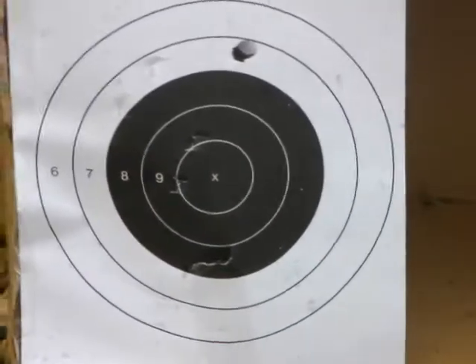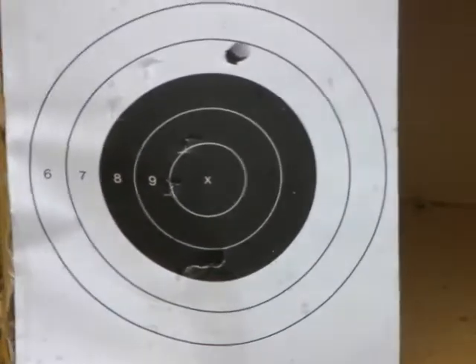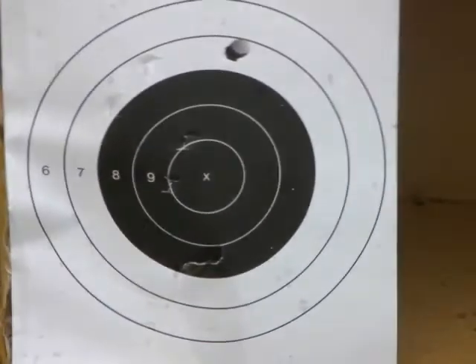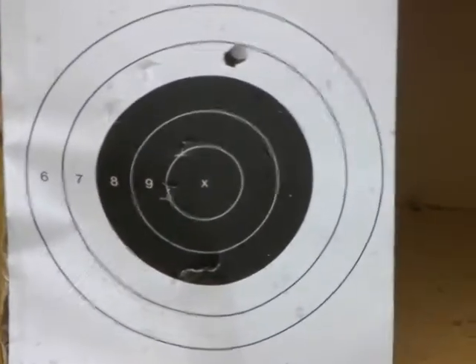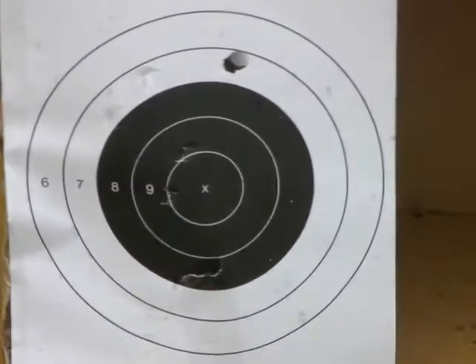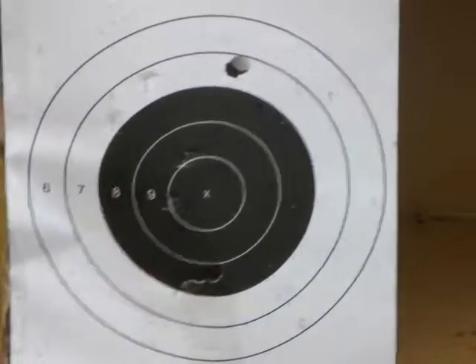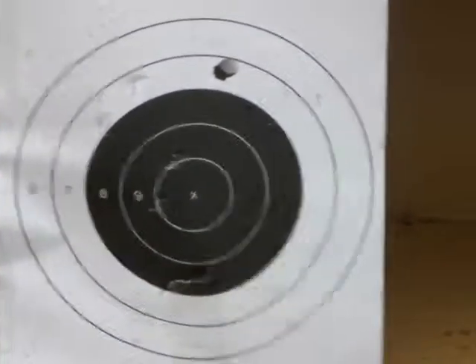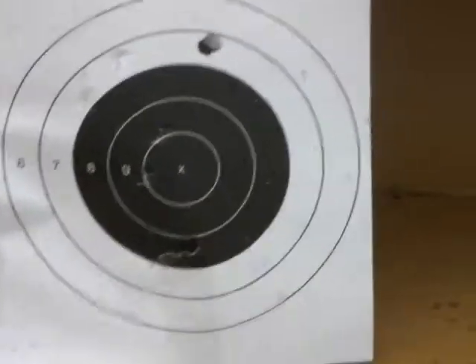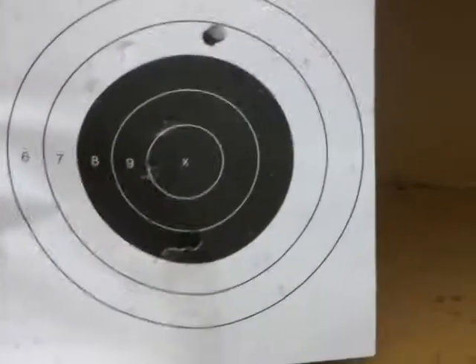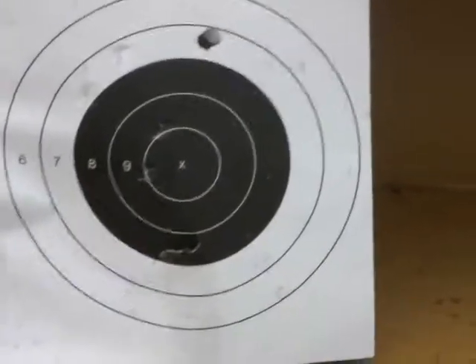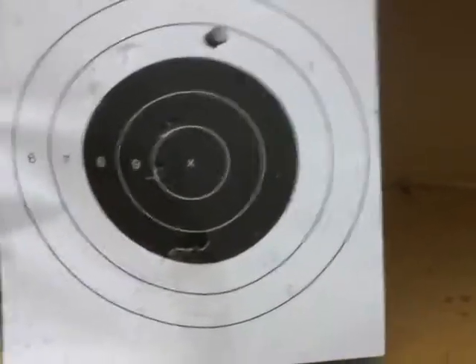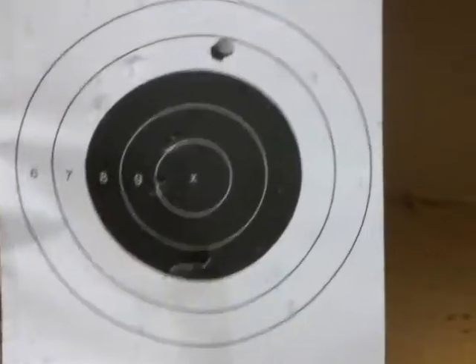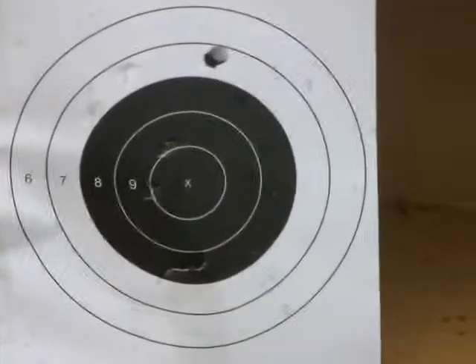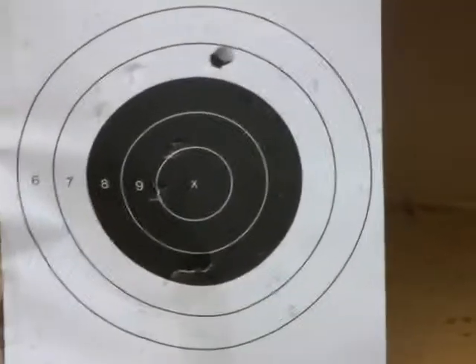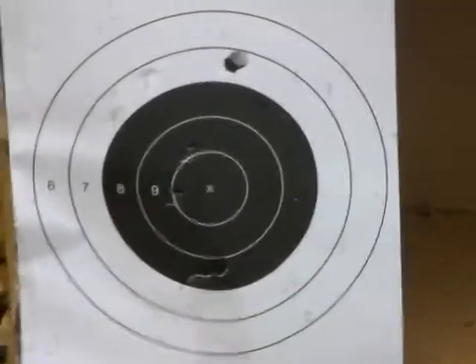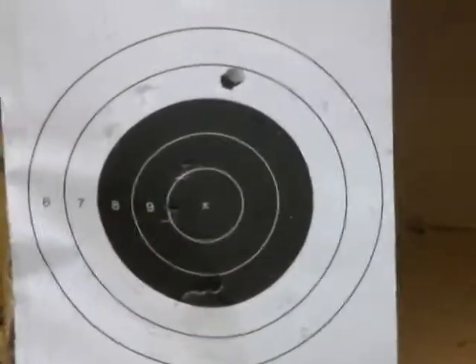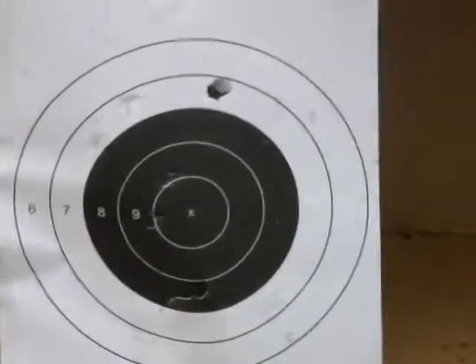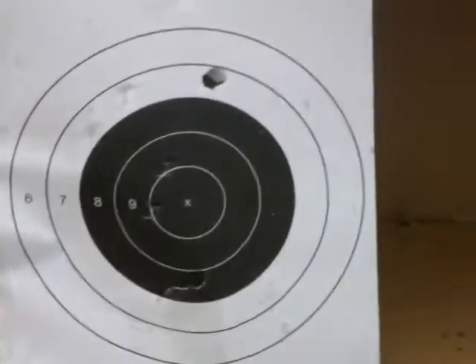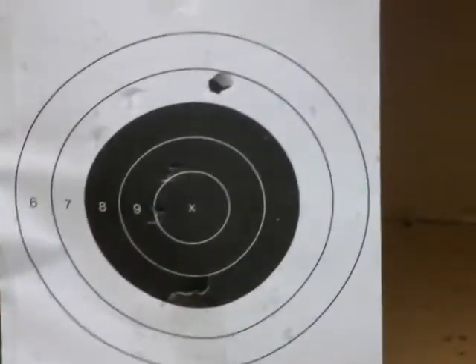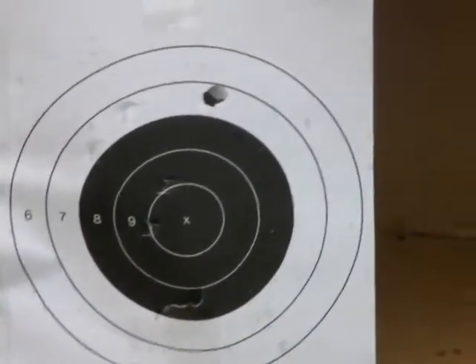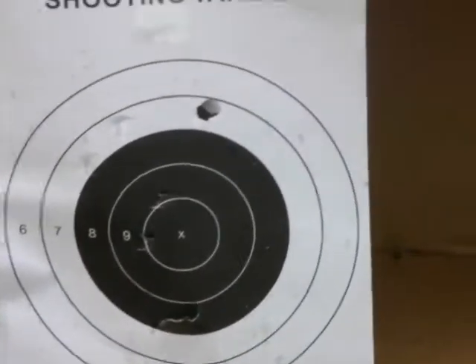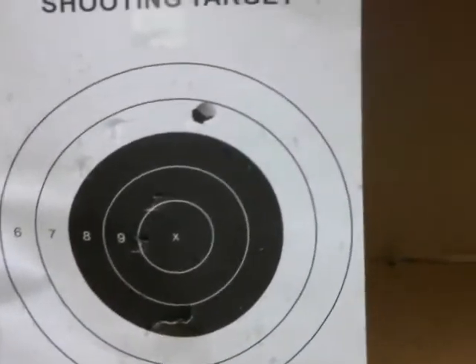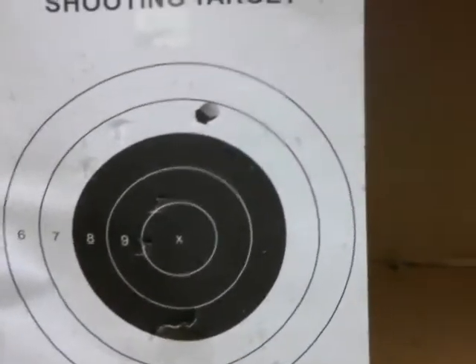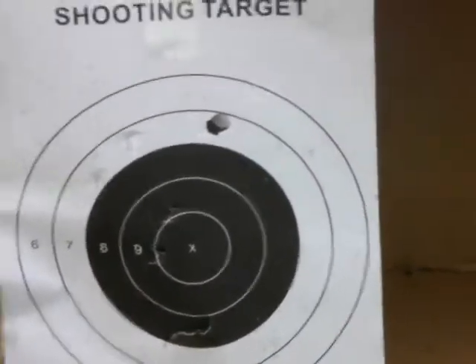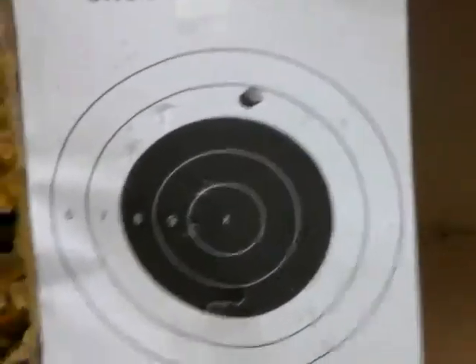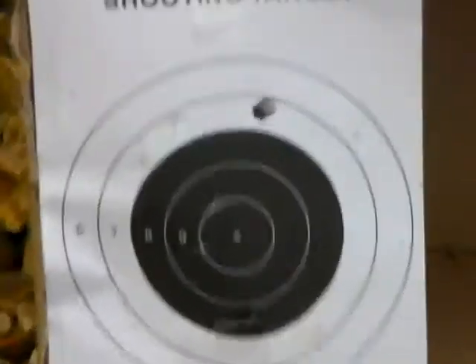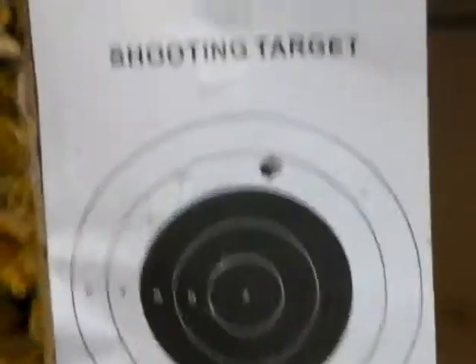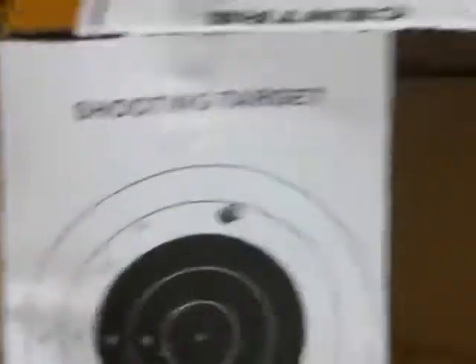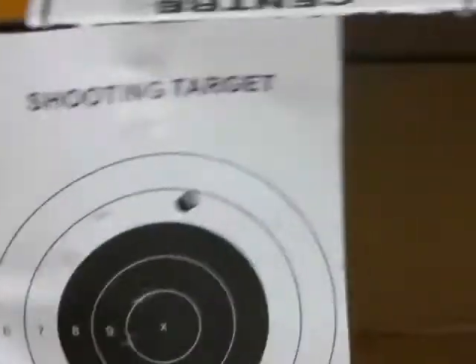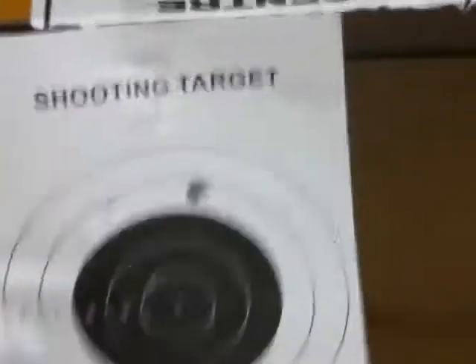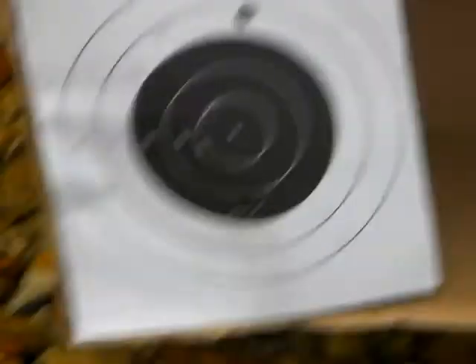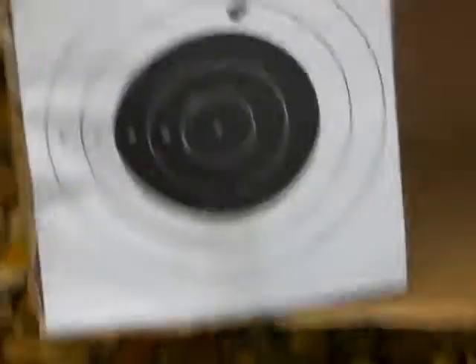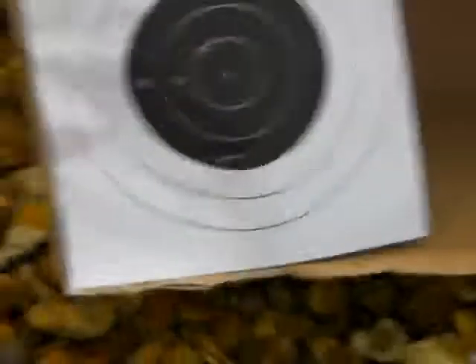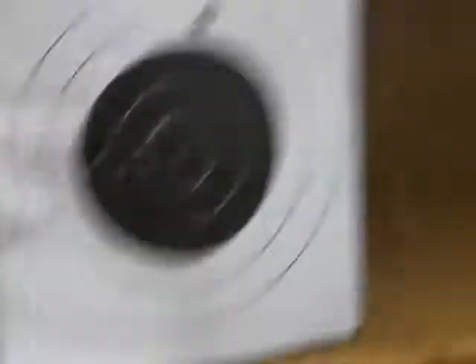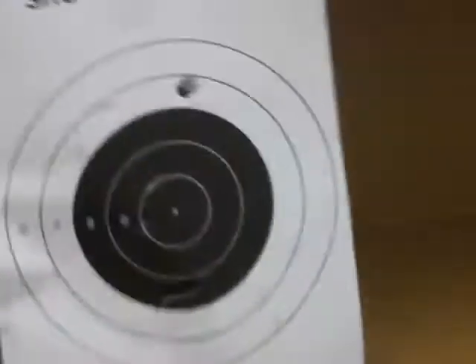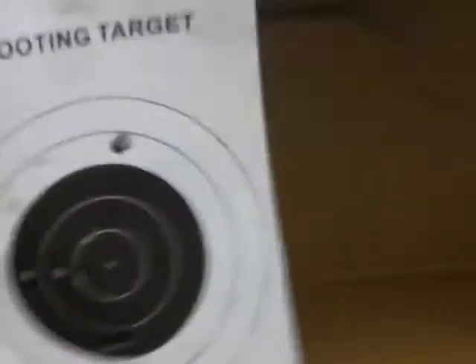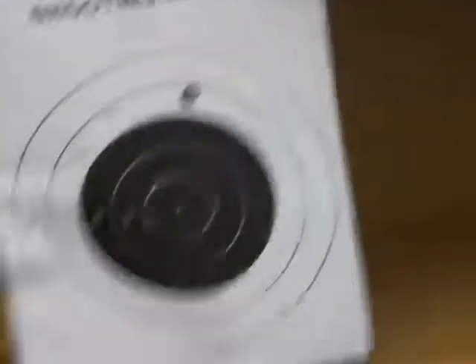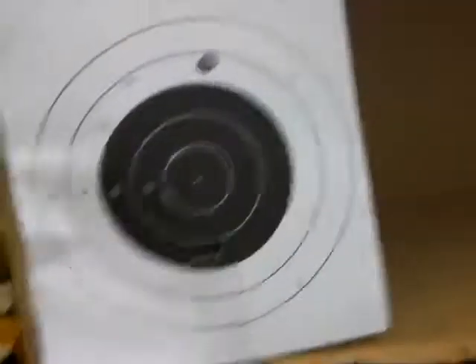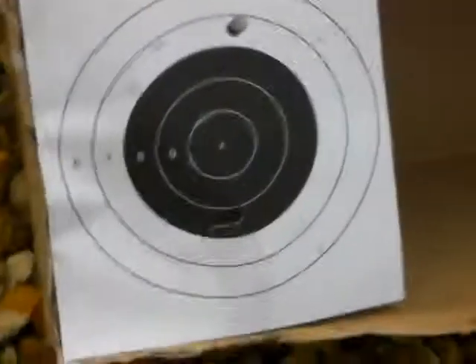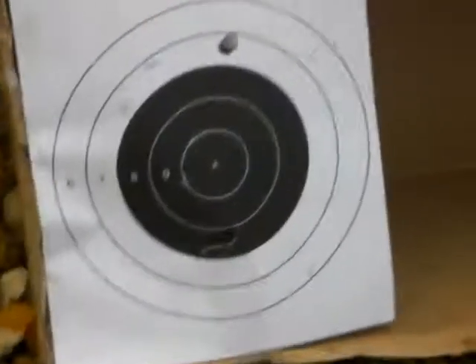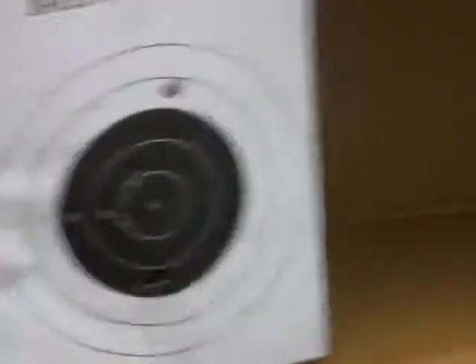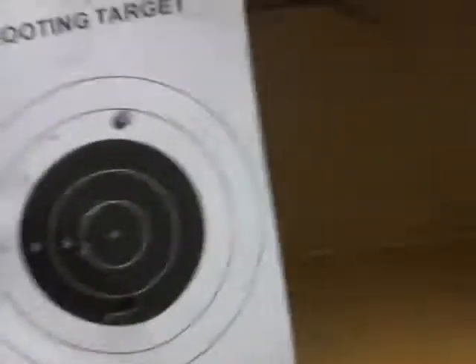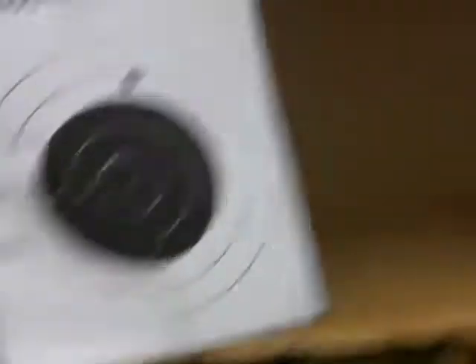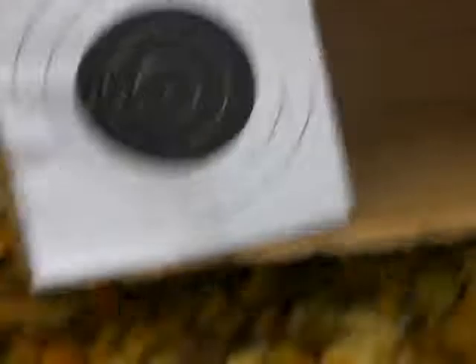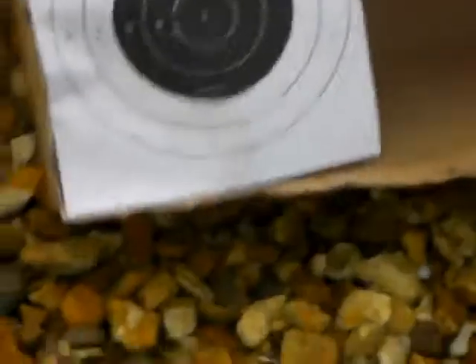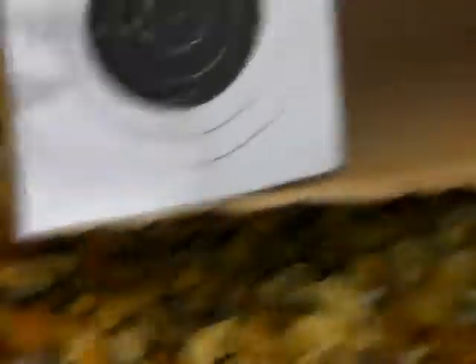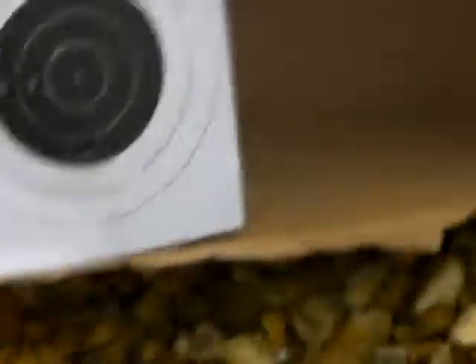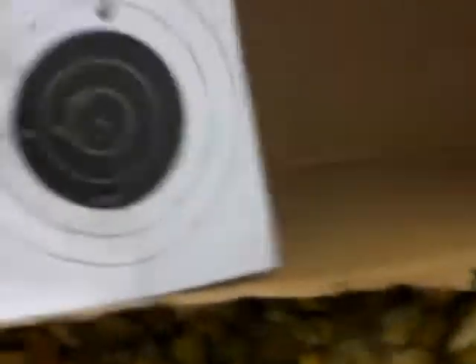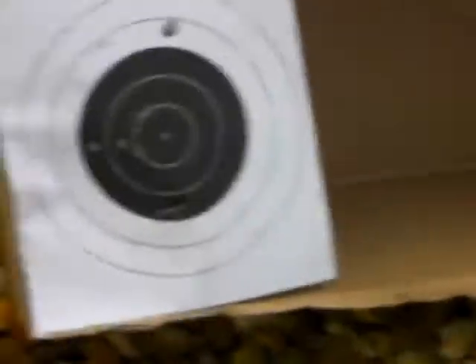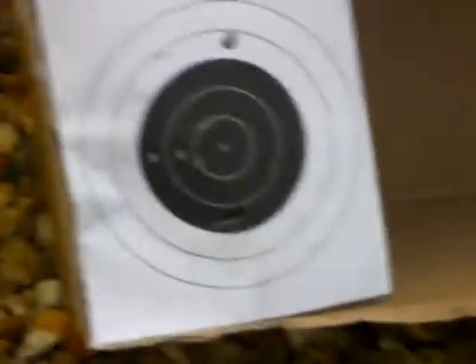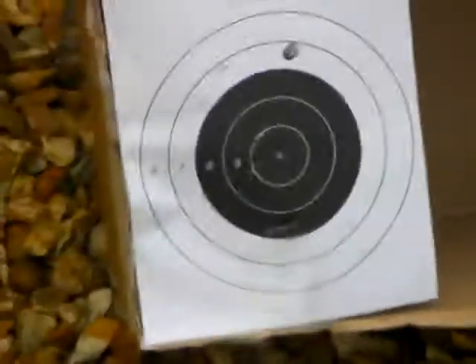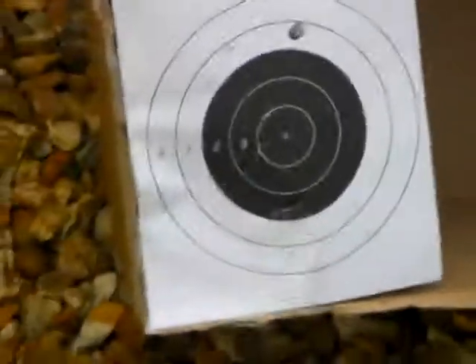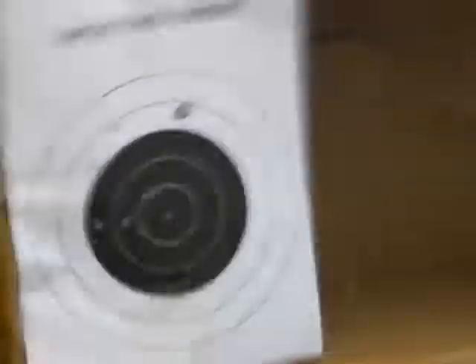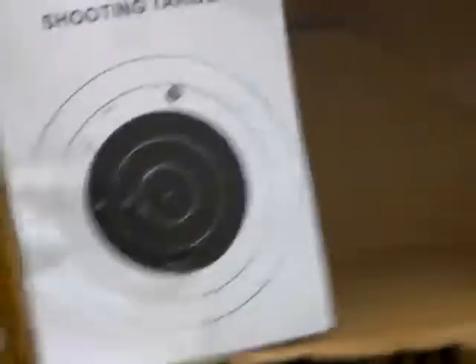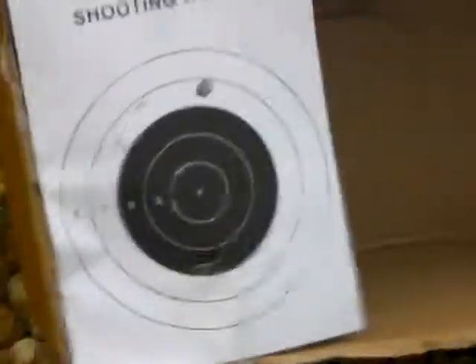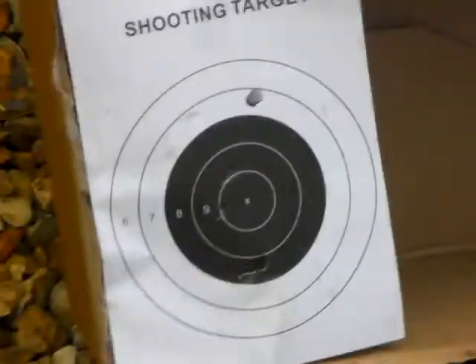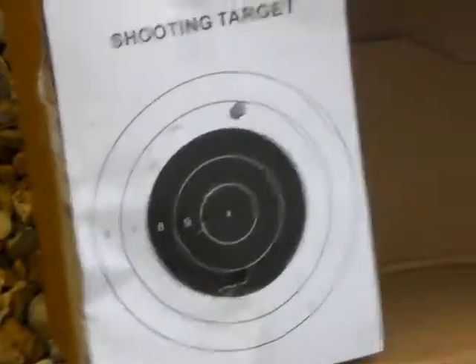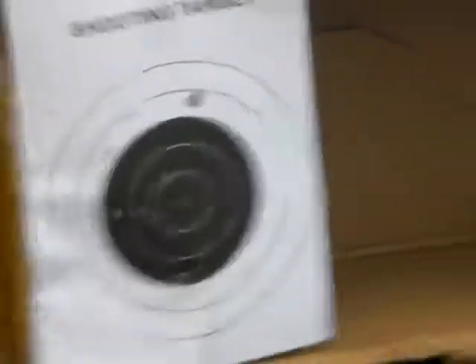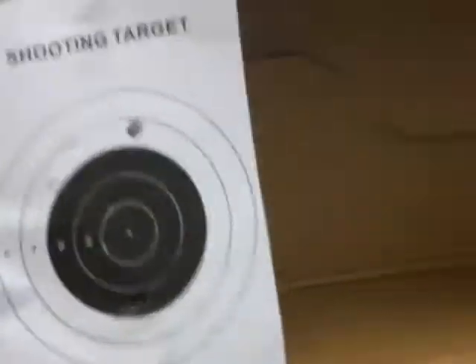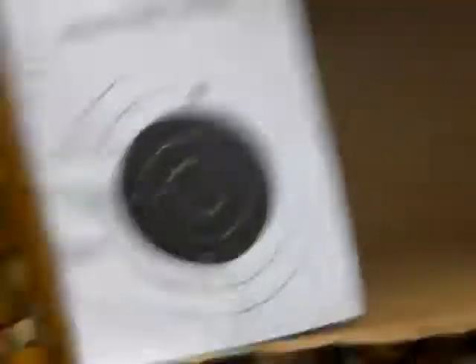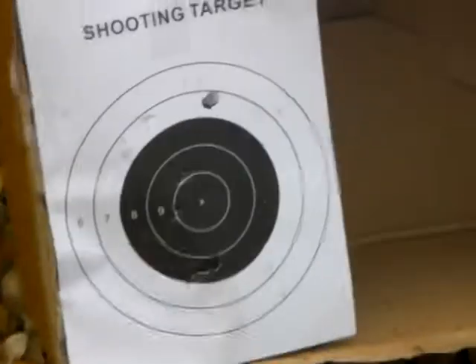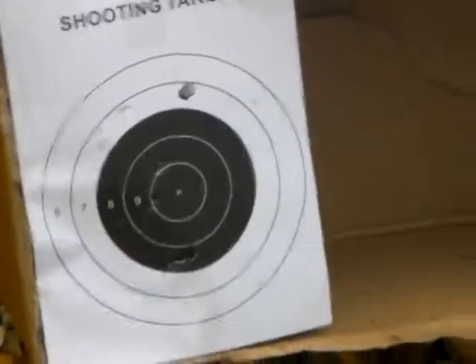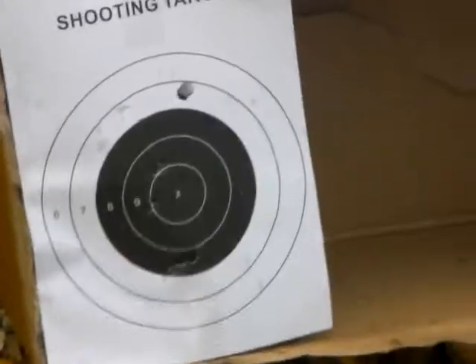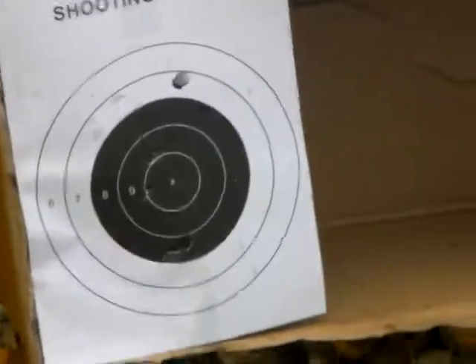So, both very good guns. Thank you for watching the shooting review from Premier Airsoft. Talk to you next time in the Taurus review.